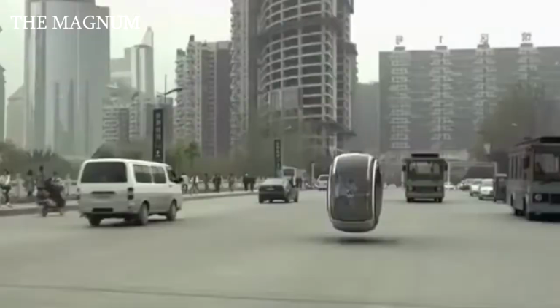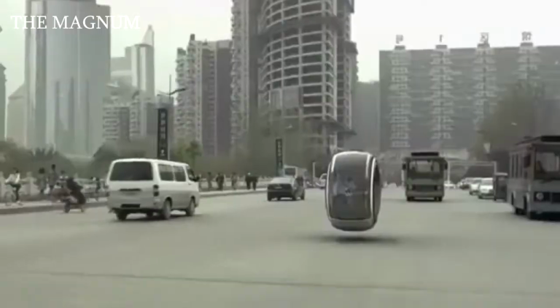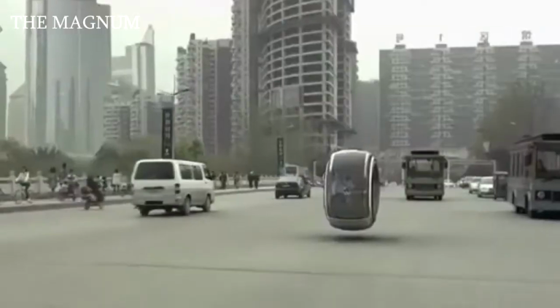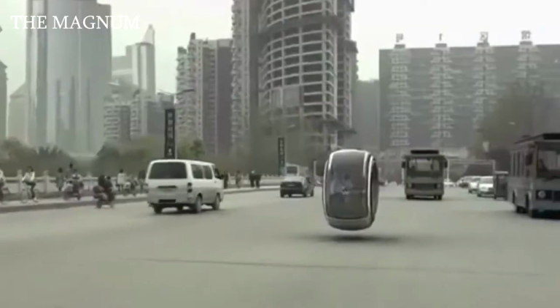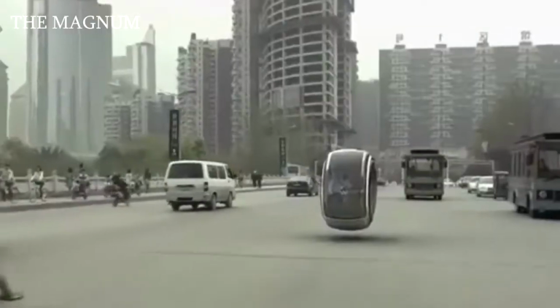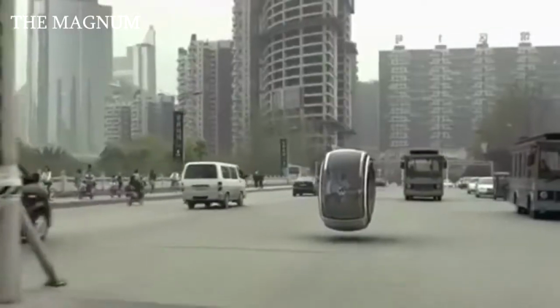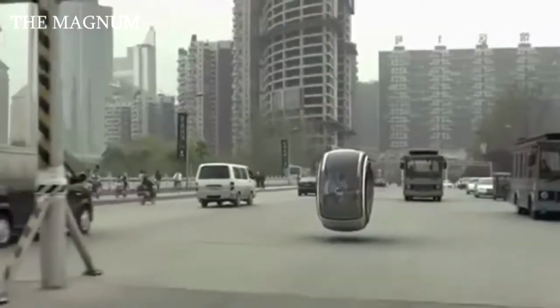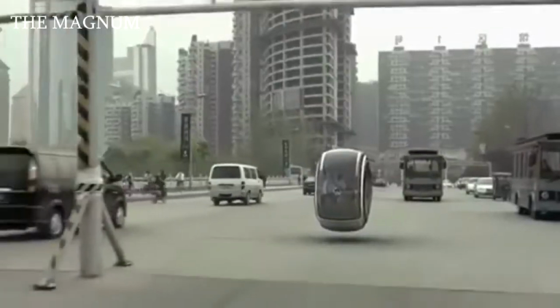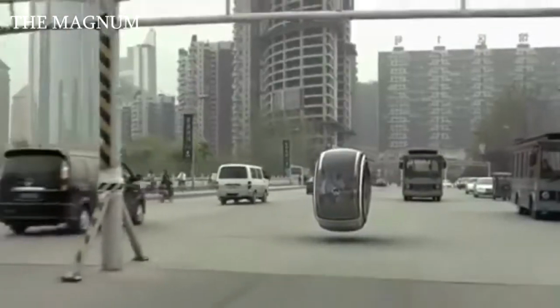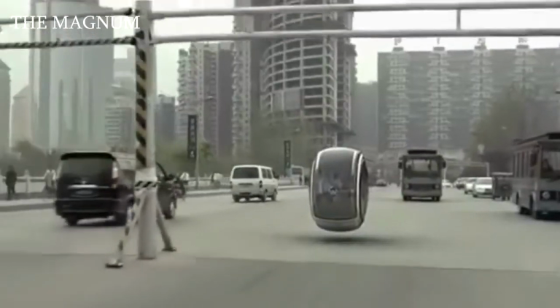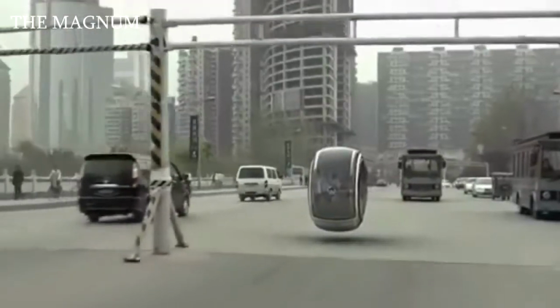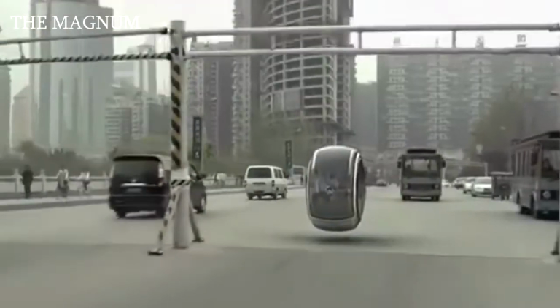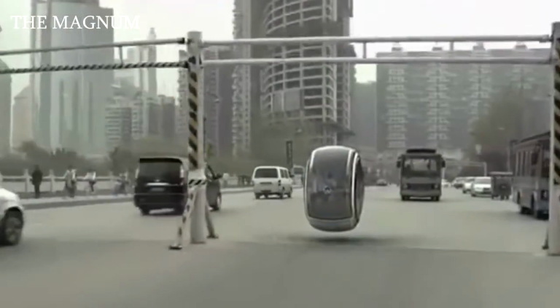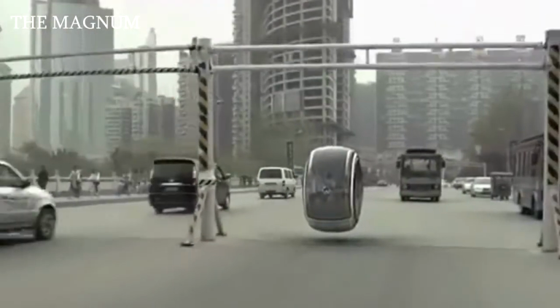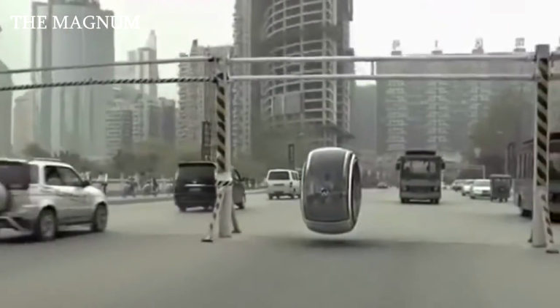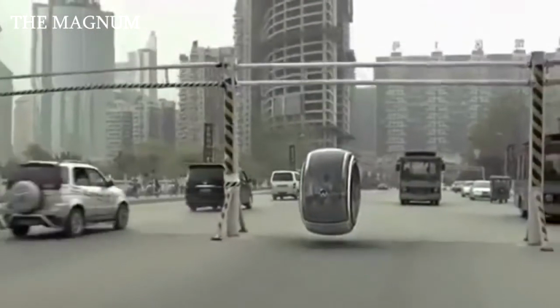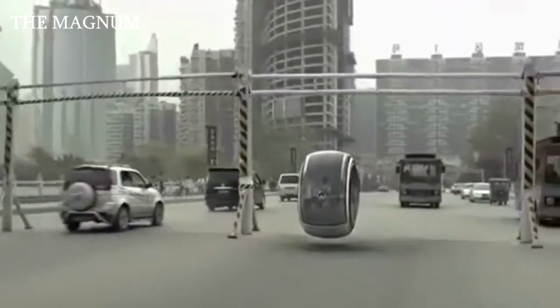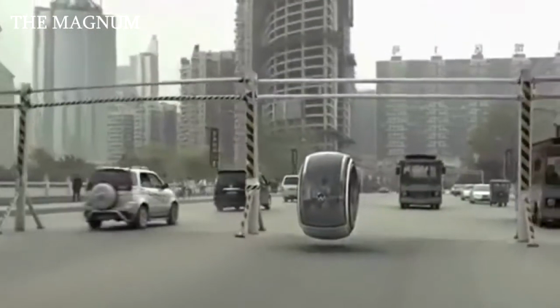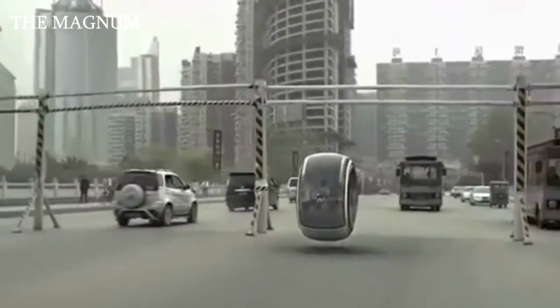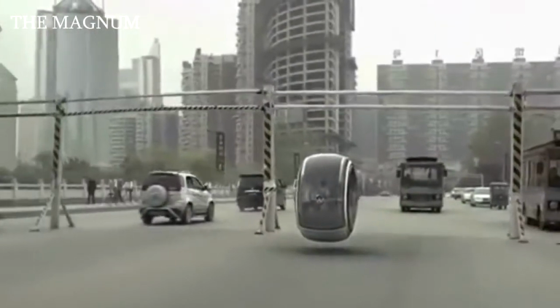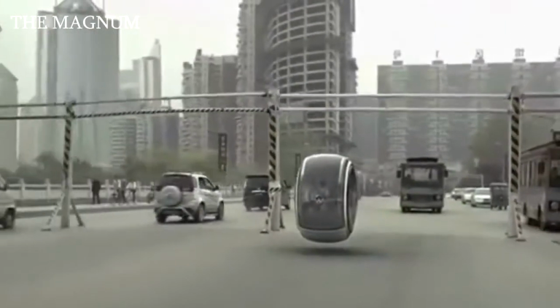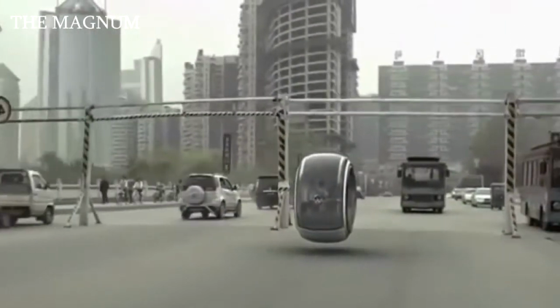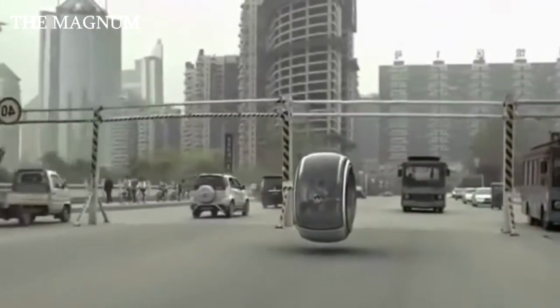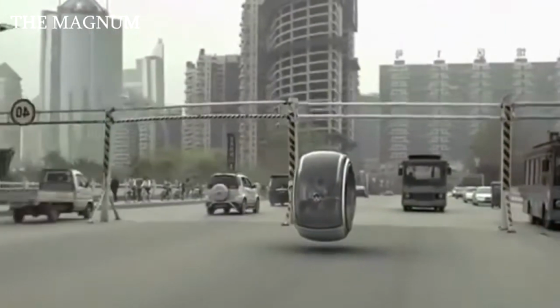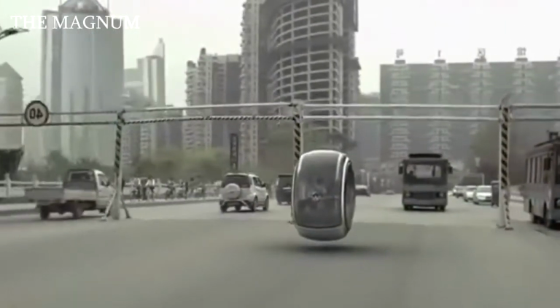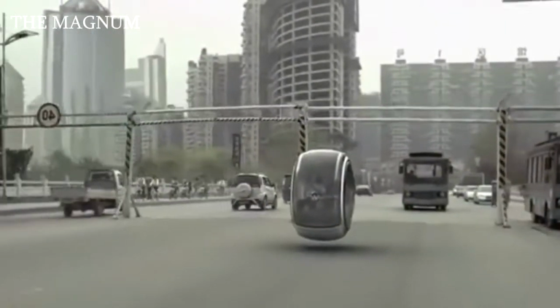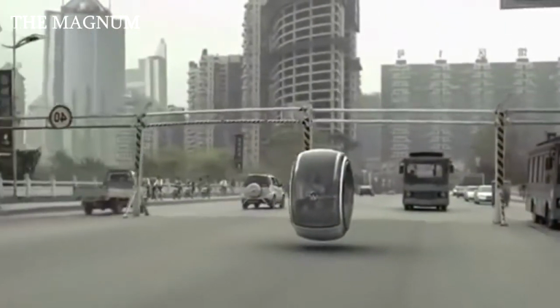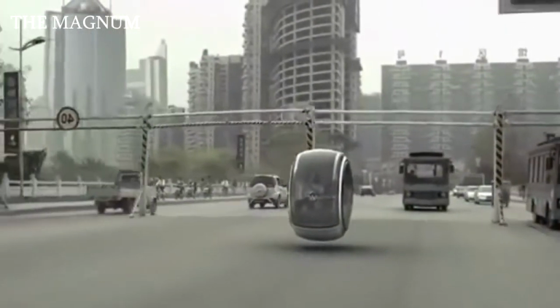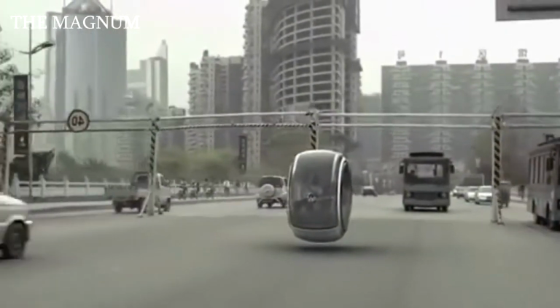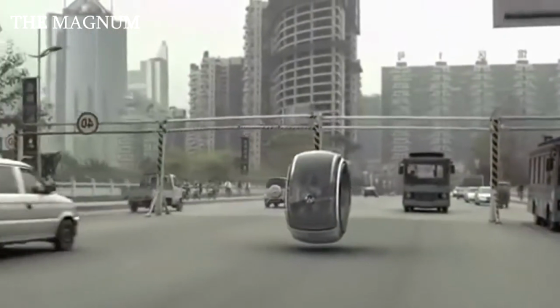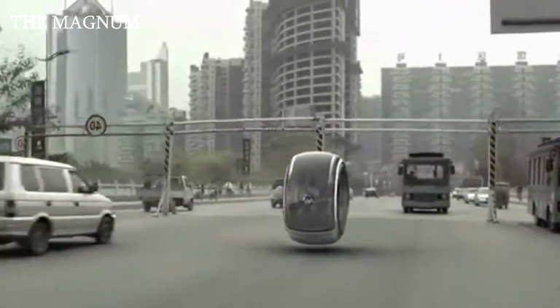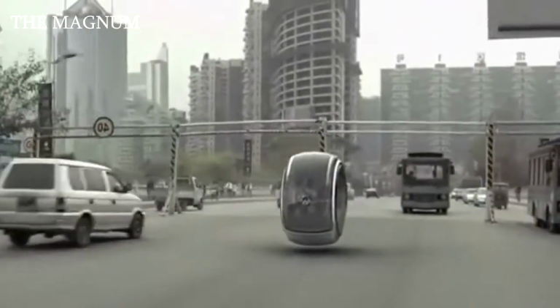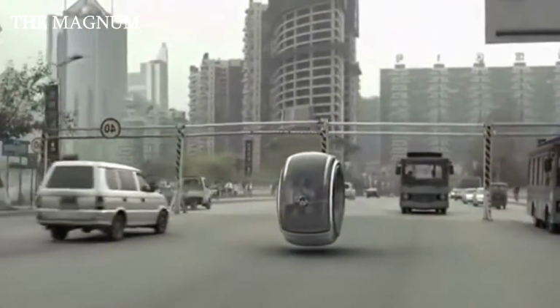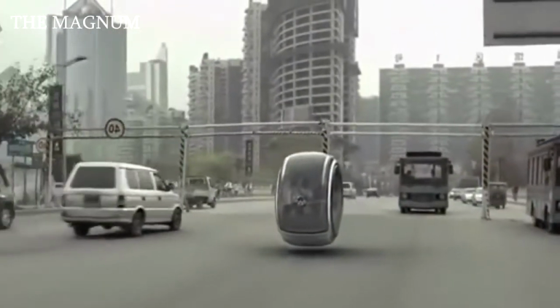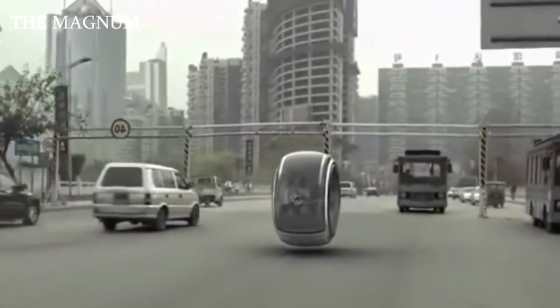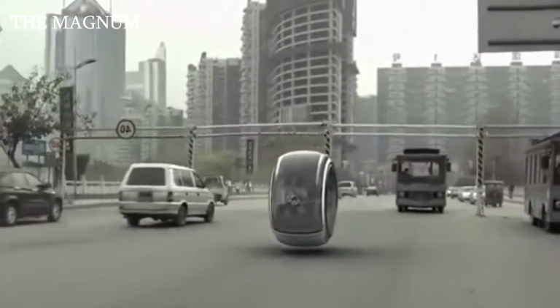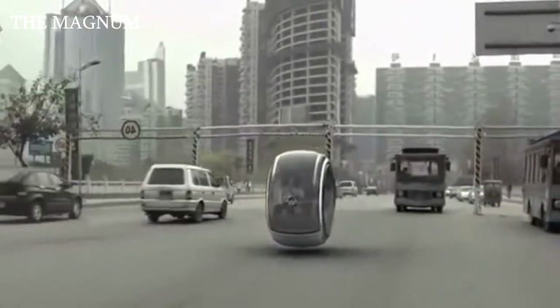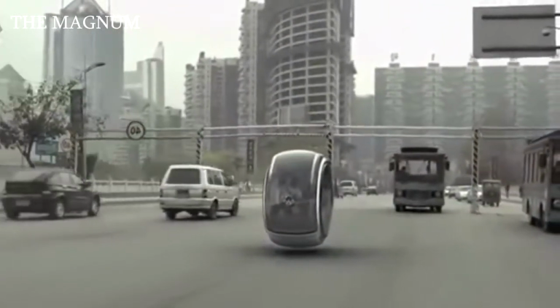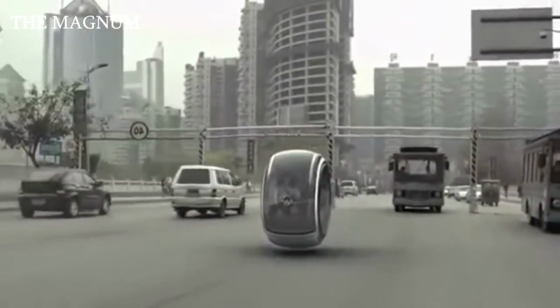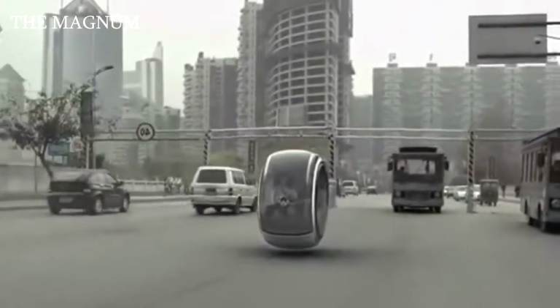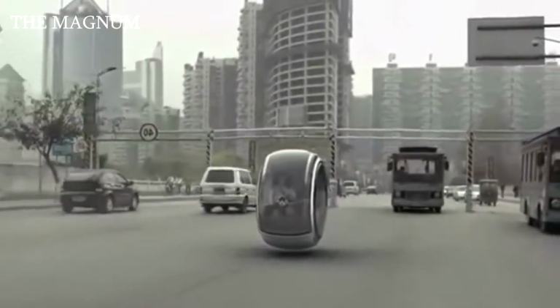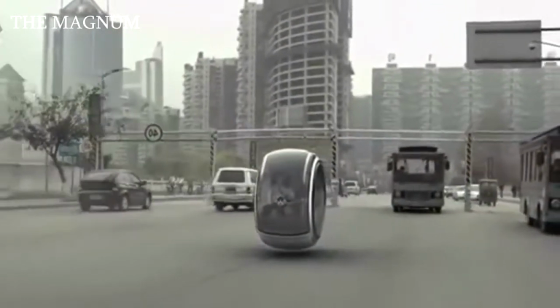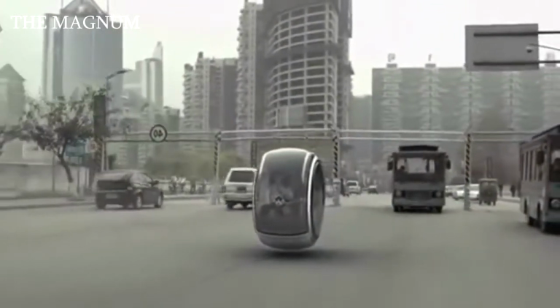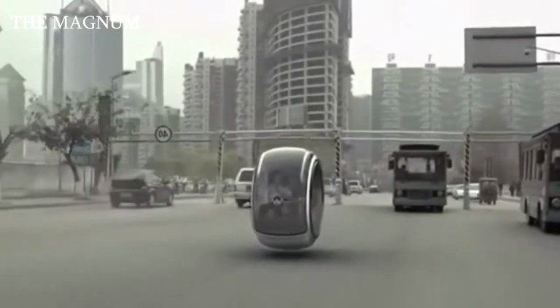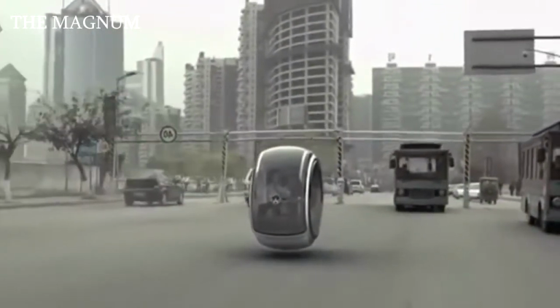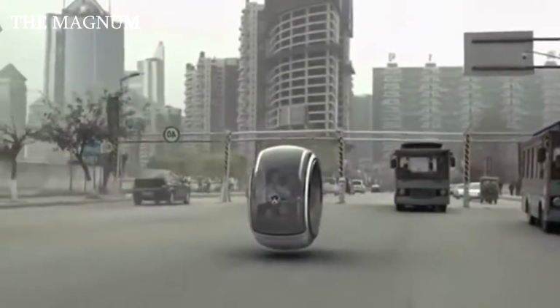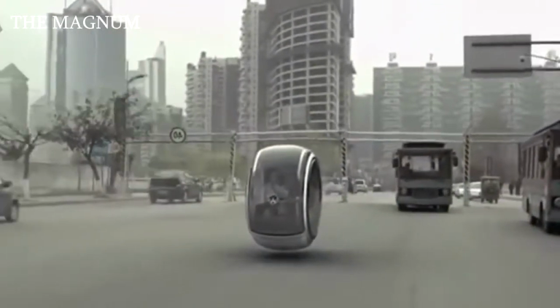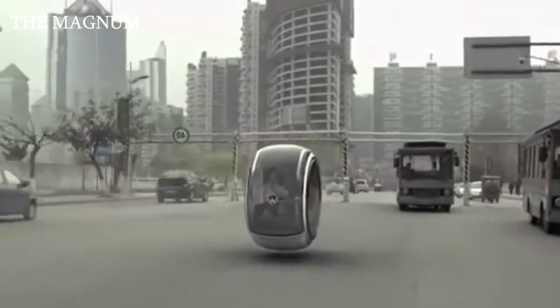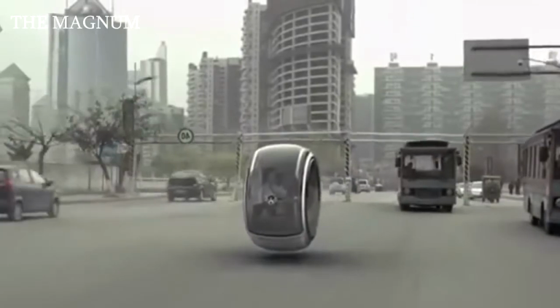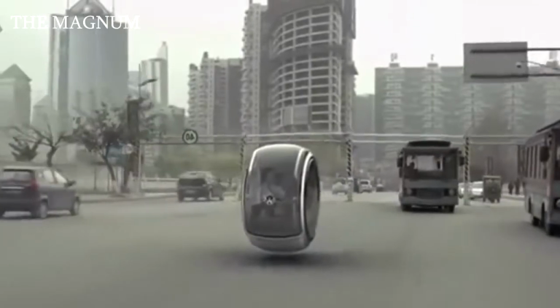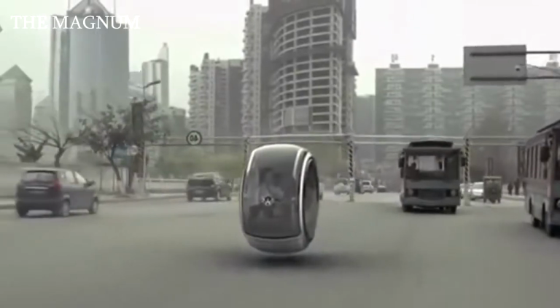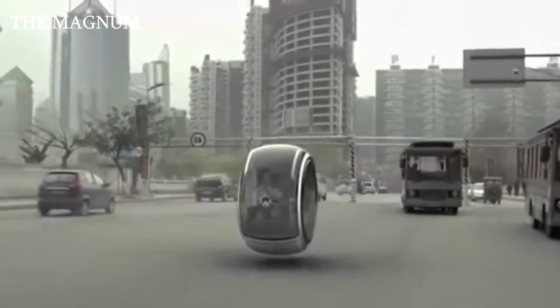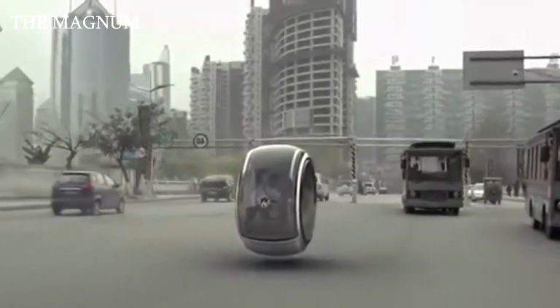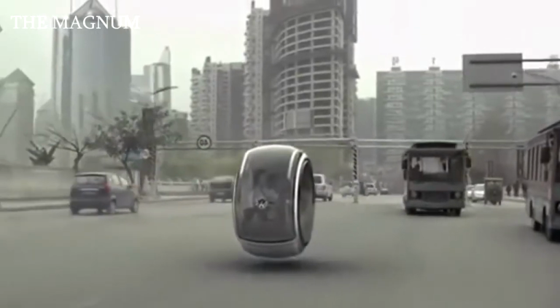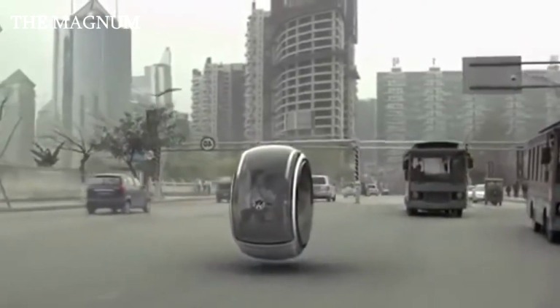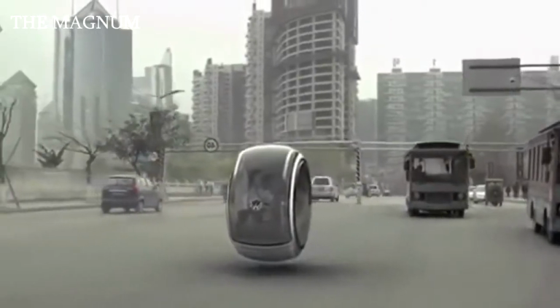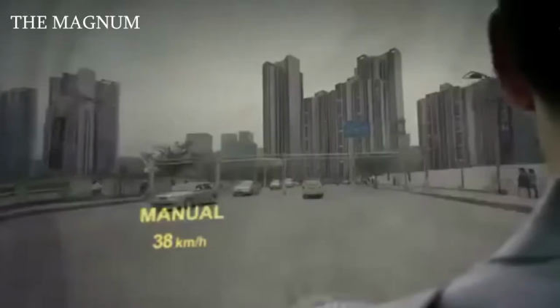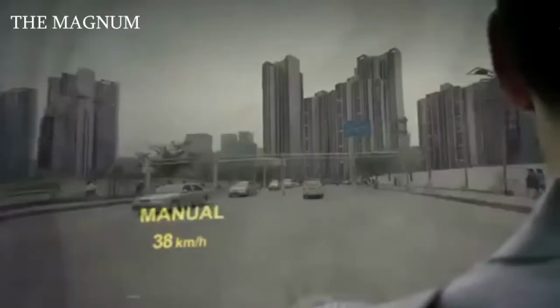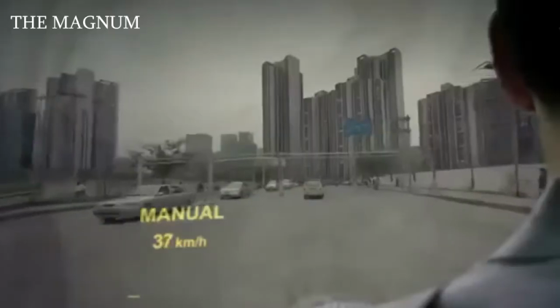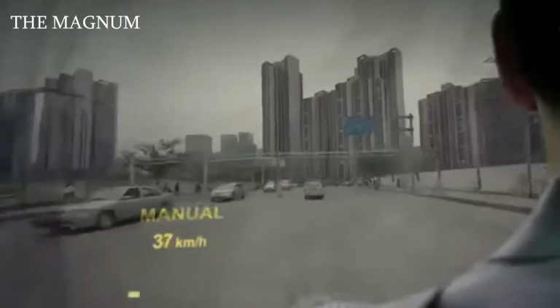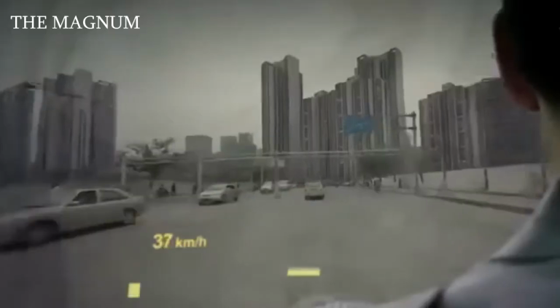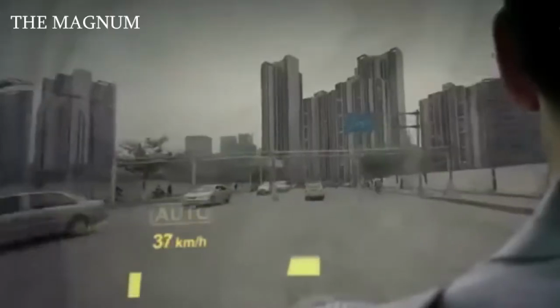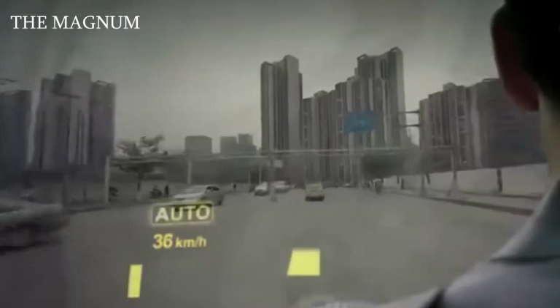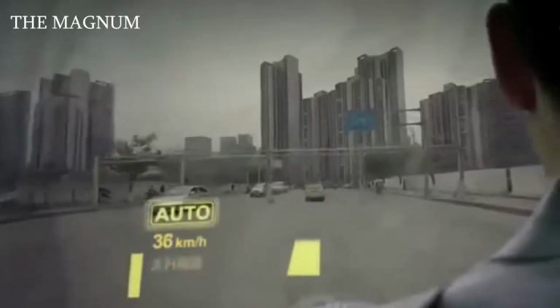What do you think about these vehicles? Would you like to have any of them? Write your opinion in the comments.